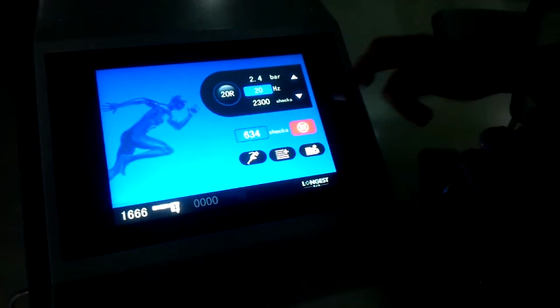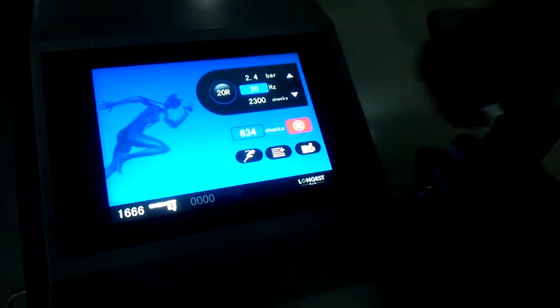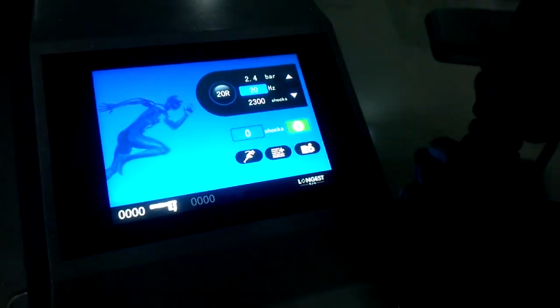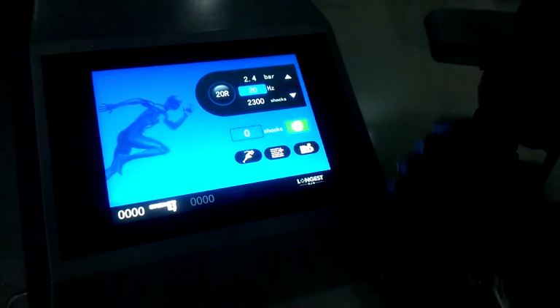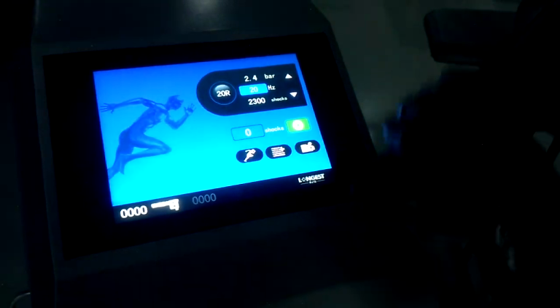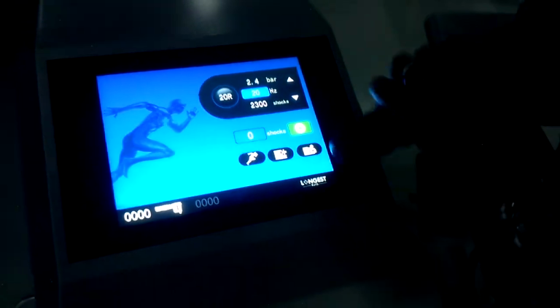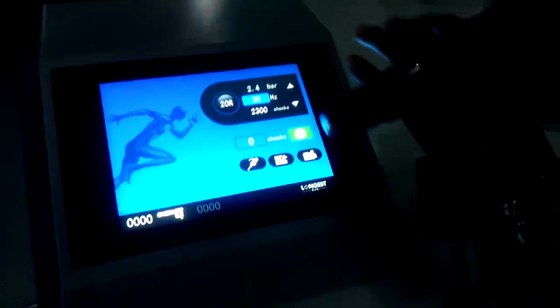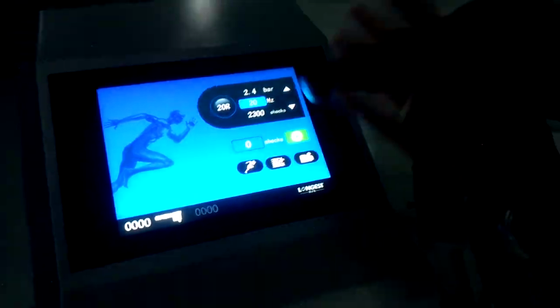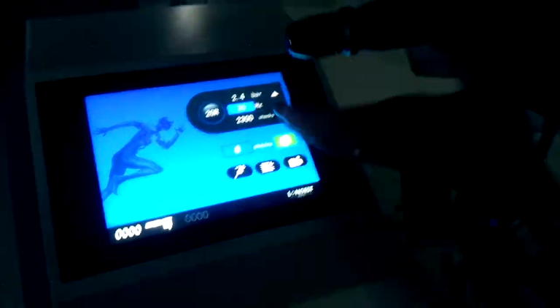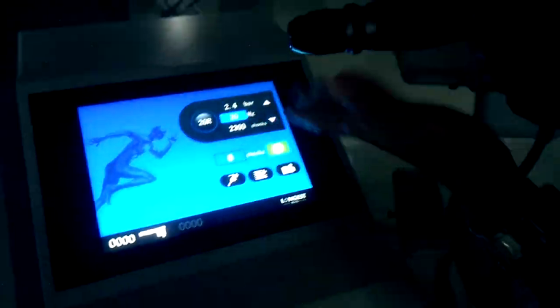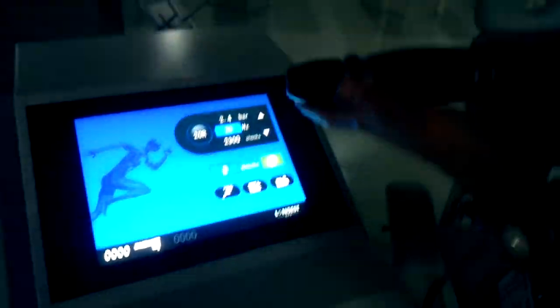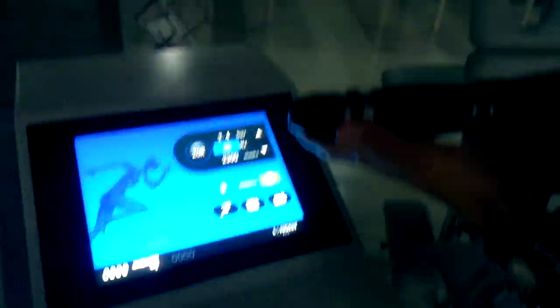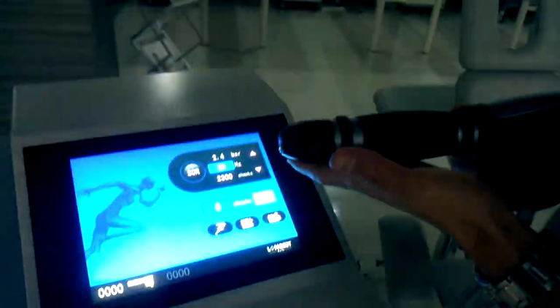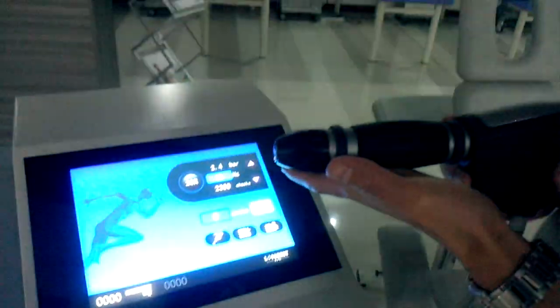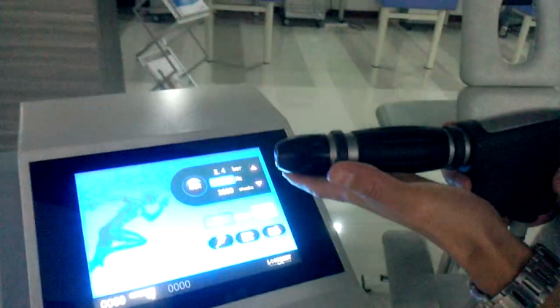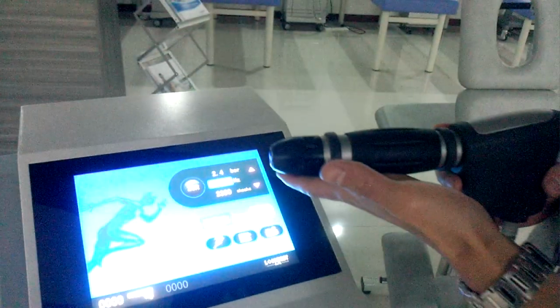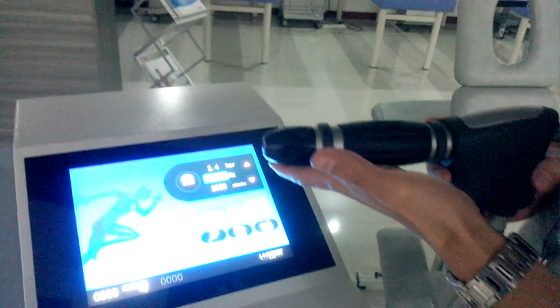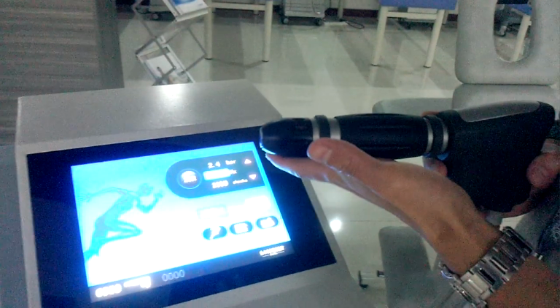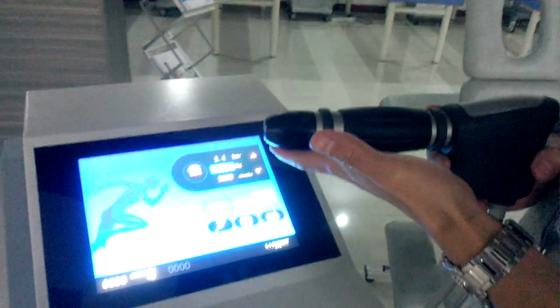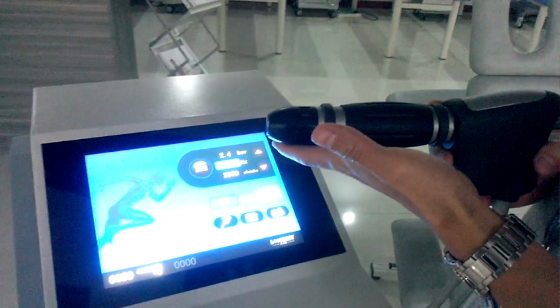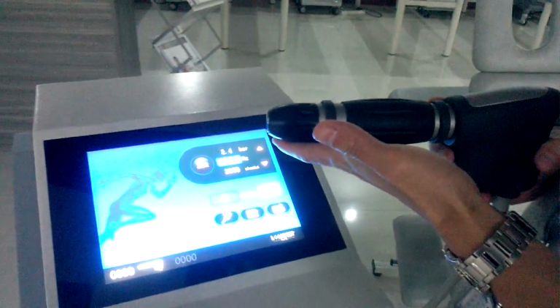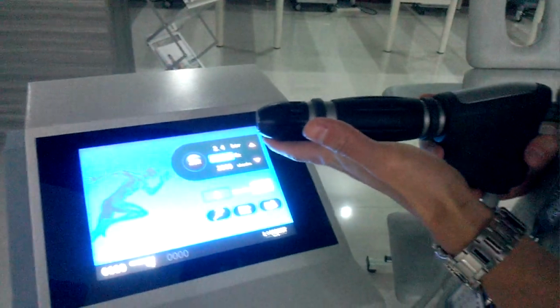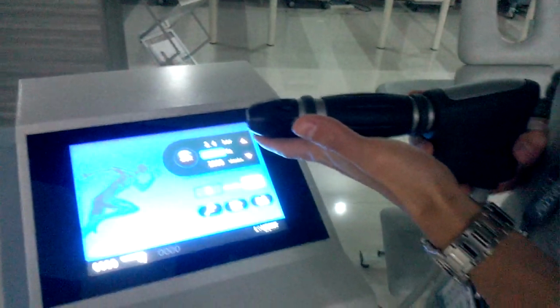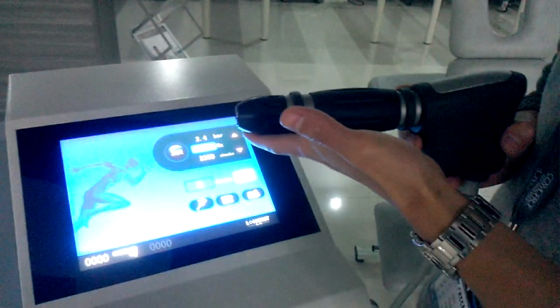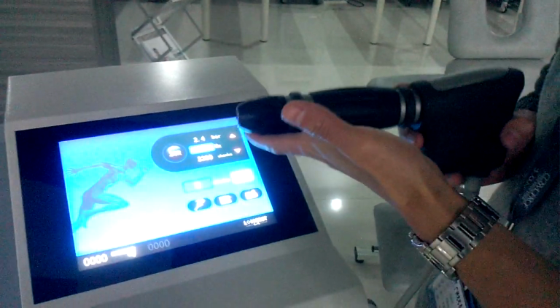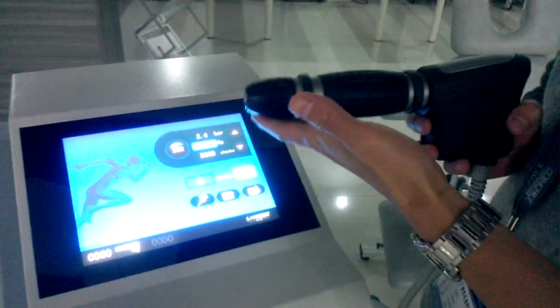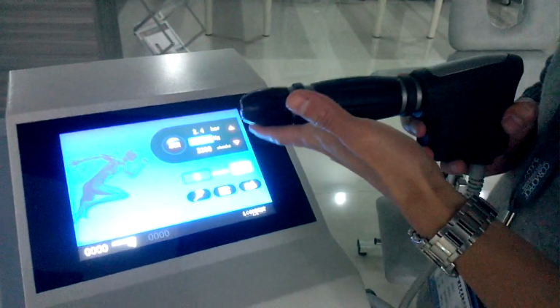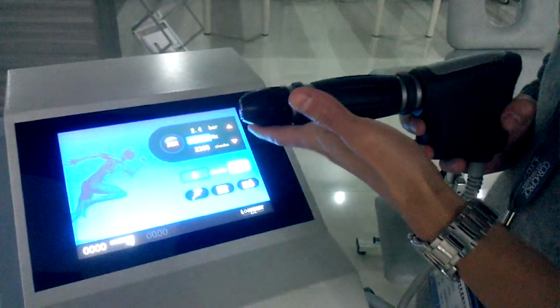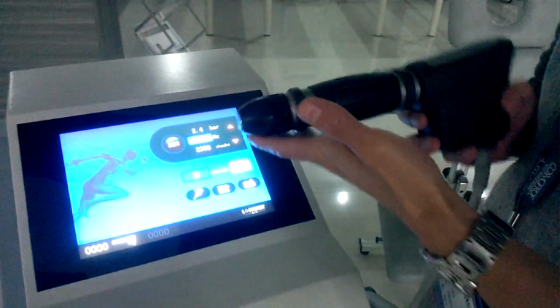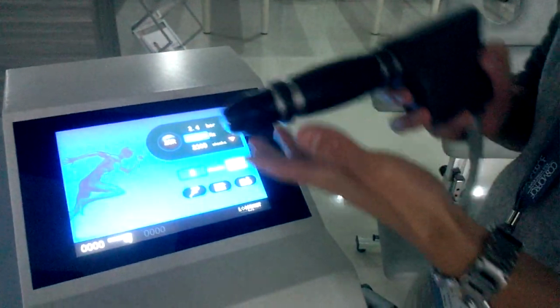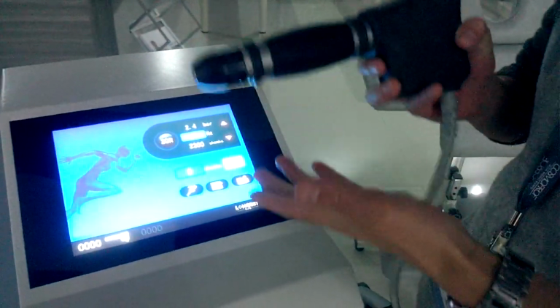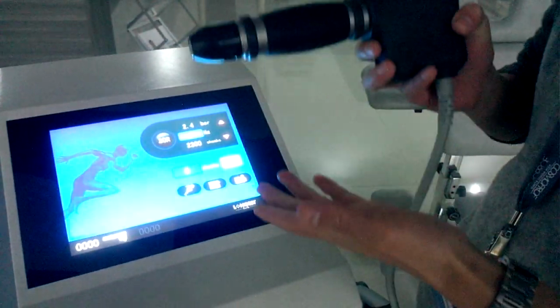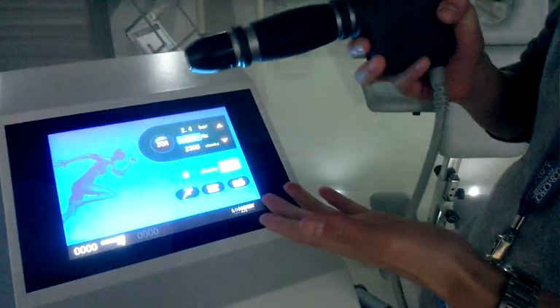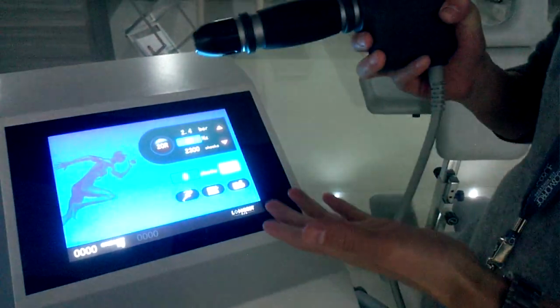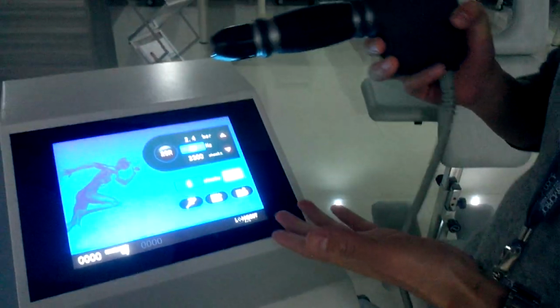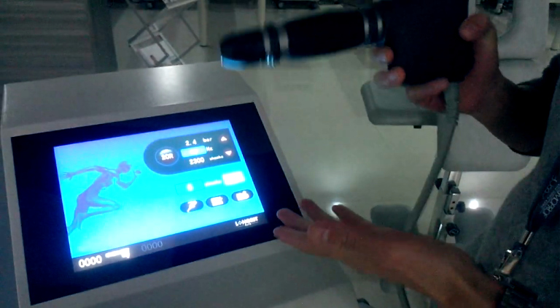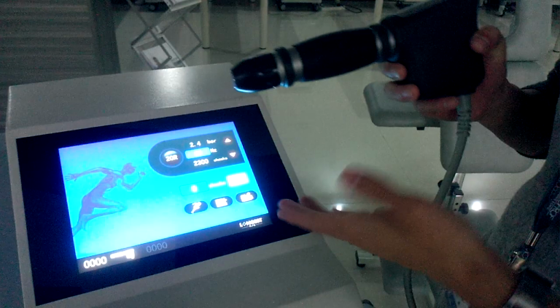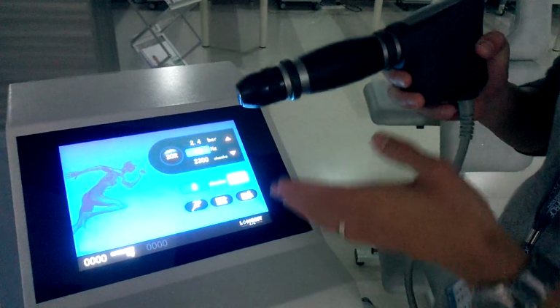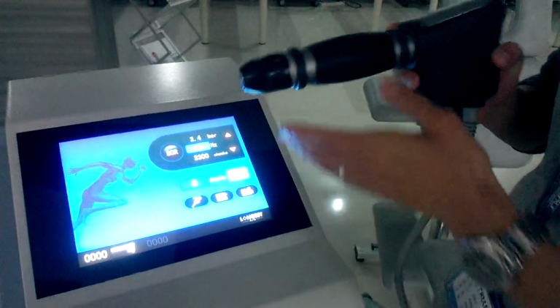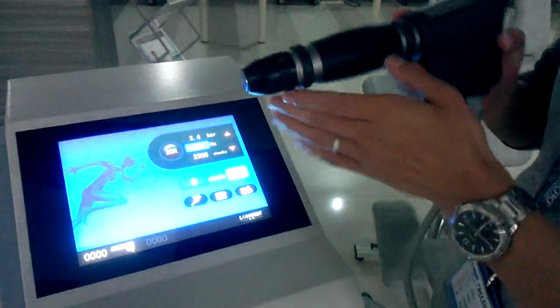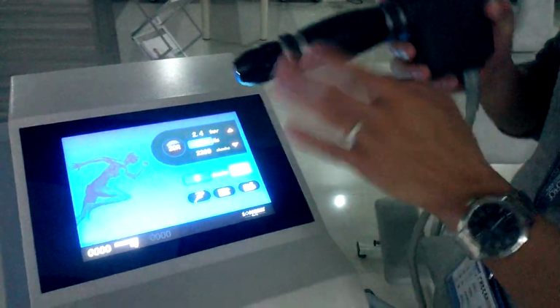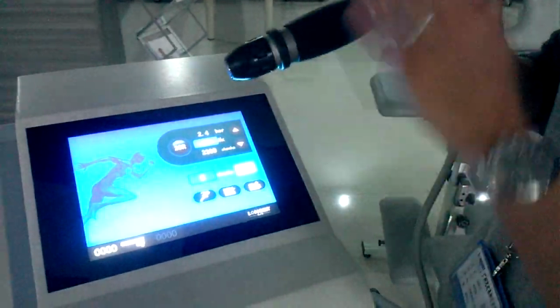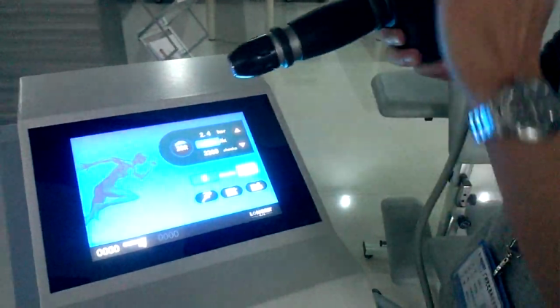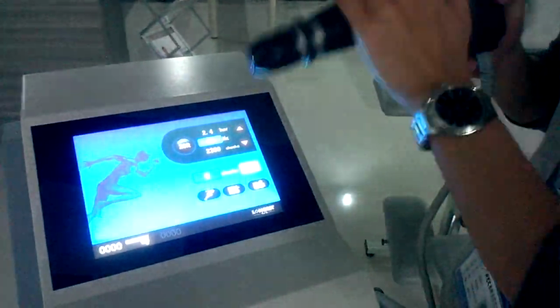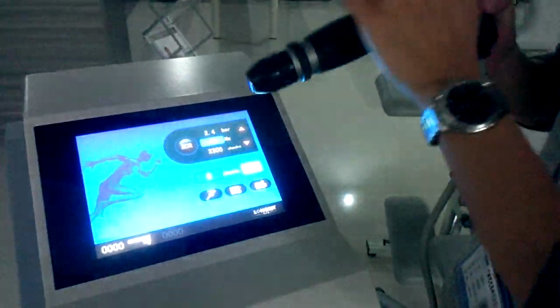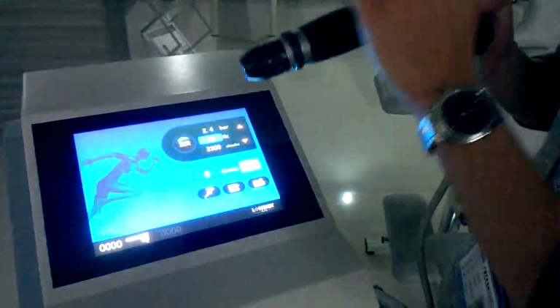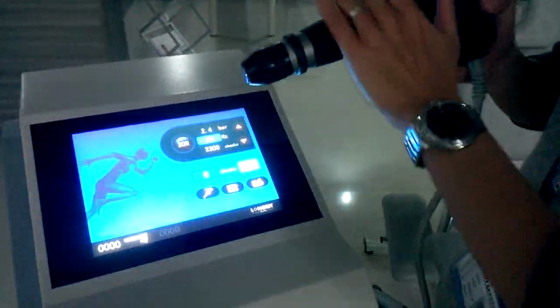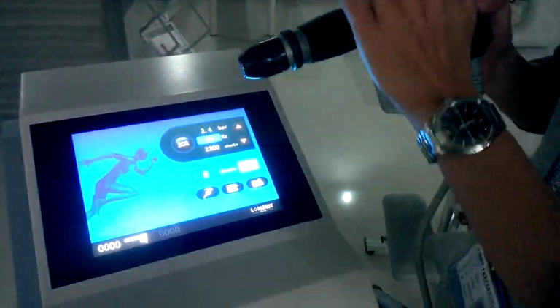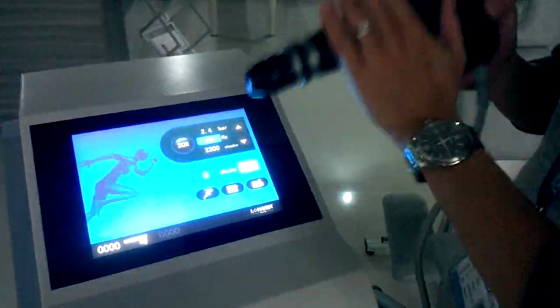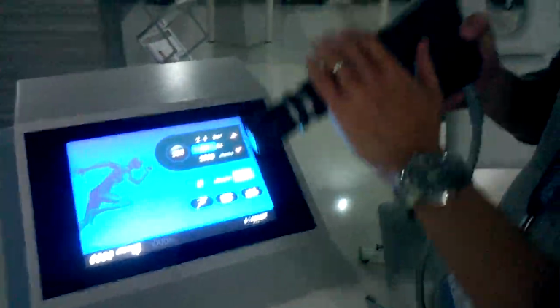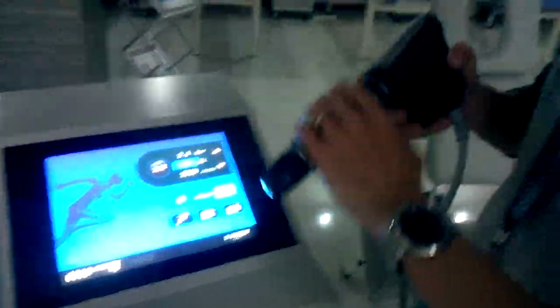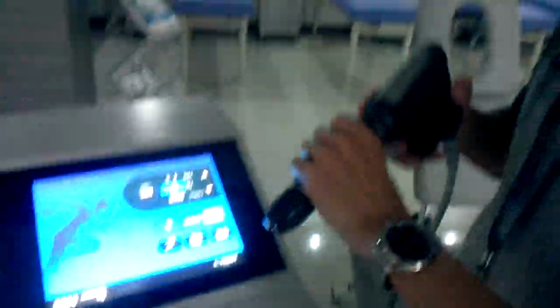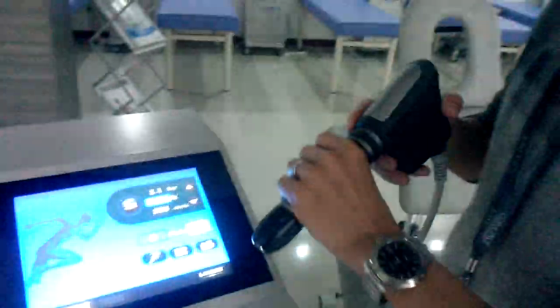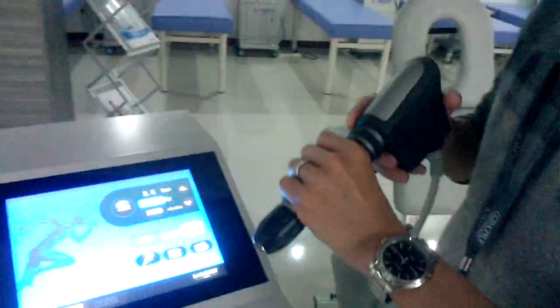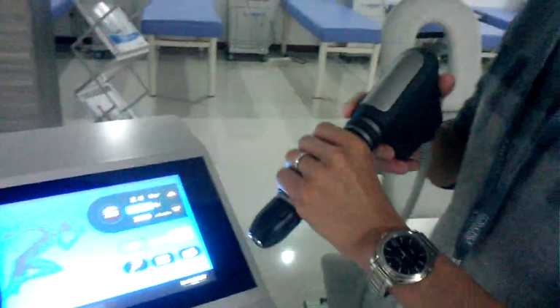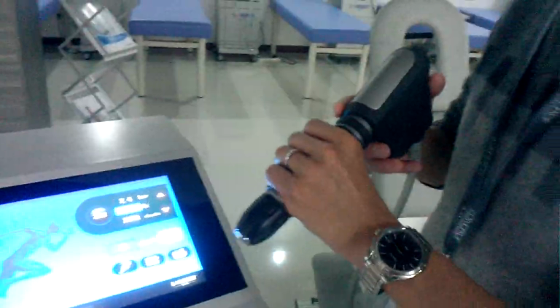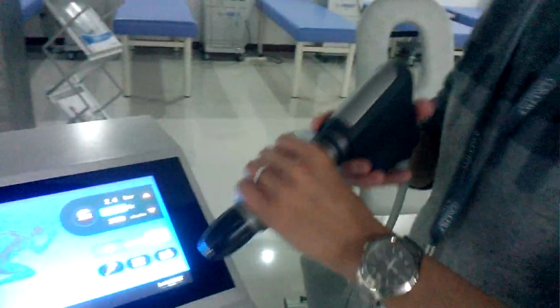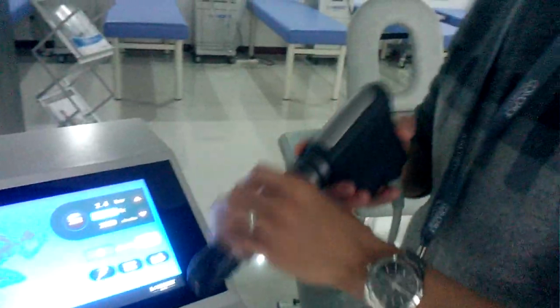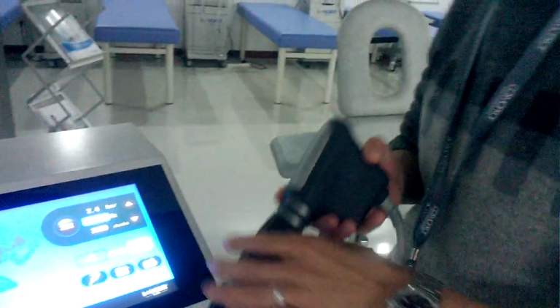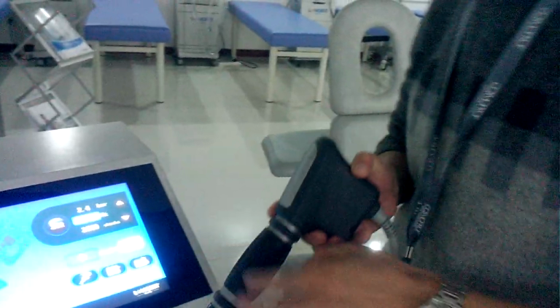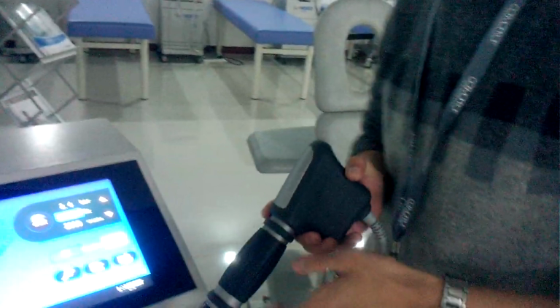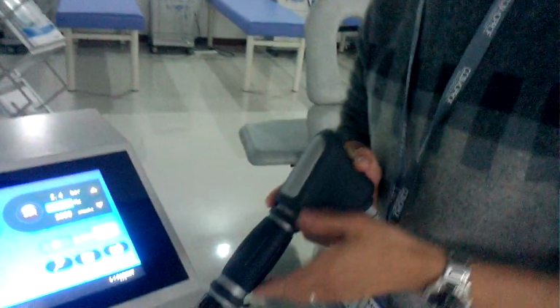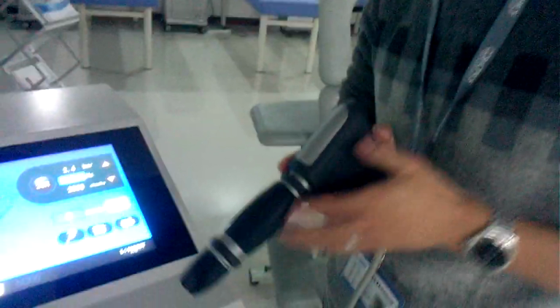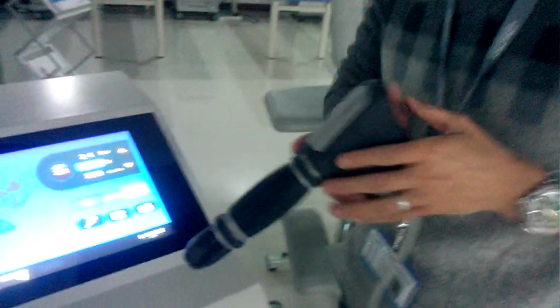Okay, now I think you have a clearer picture of the shockwave therapy and the handpiece of the Power Shocker. Thank you.